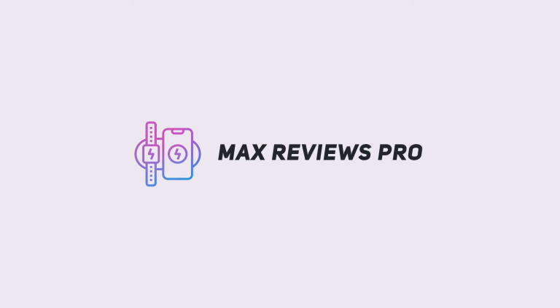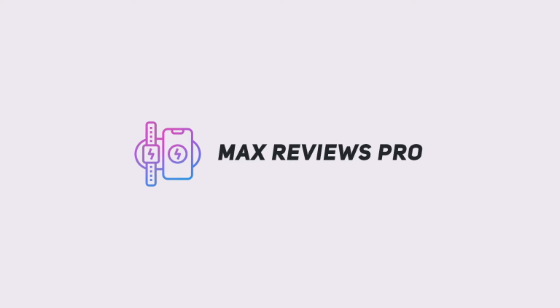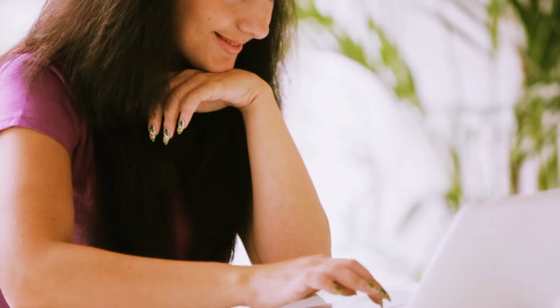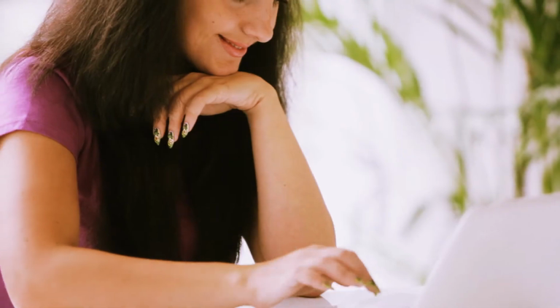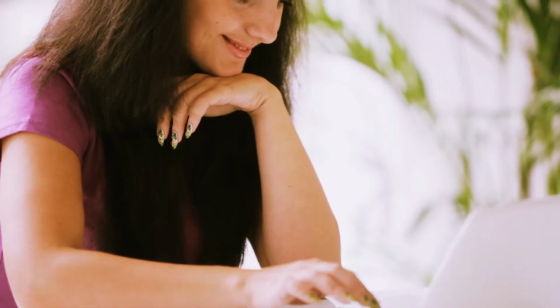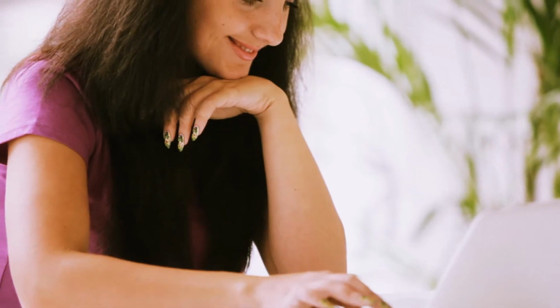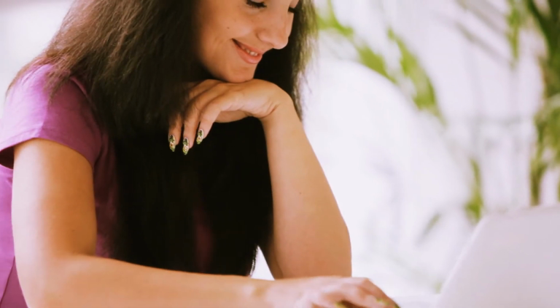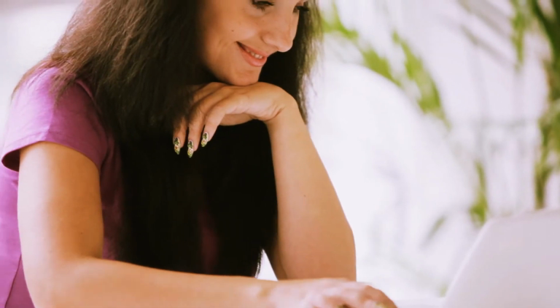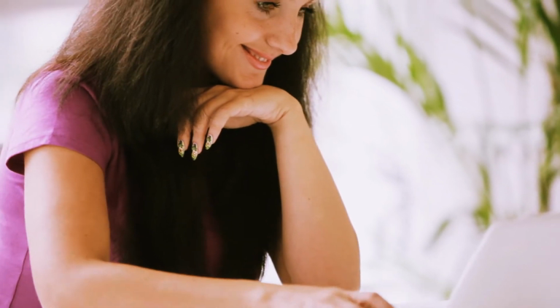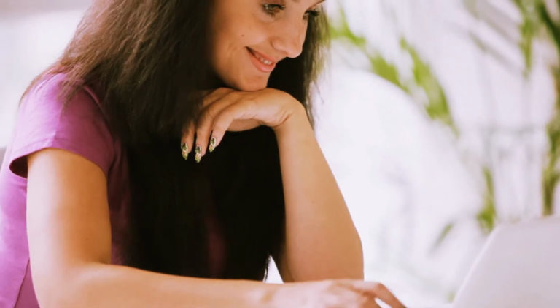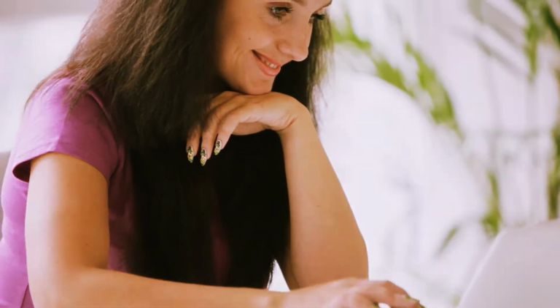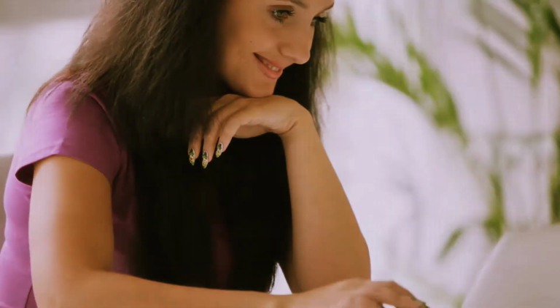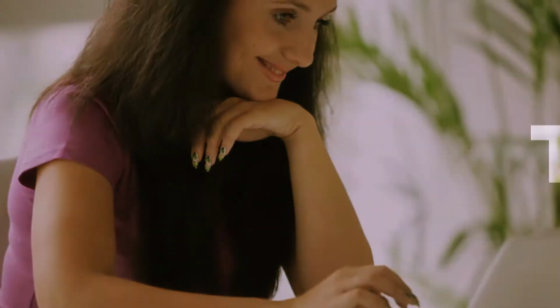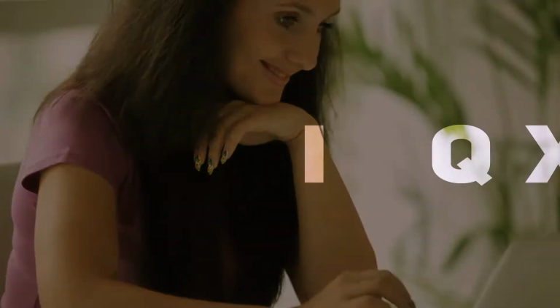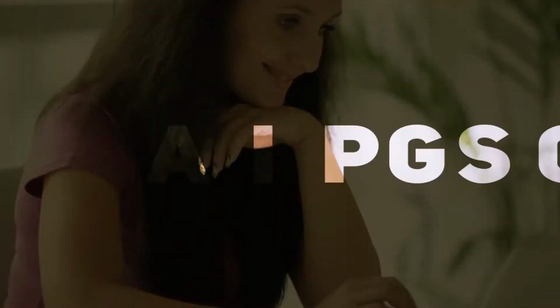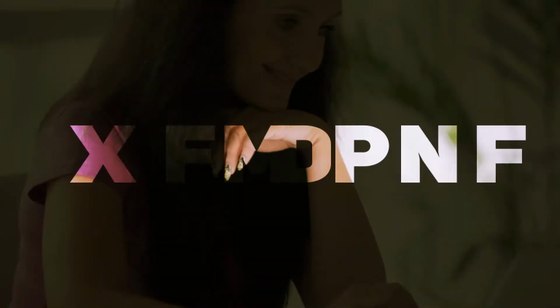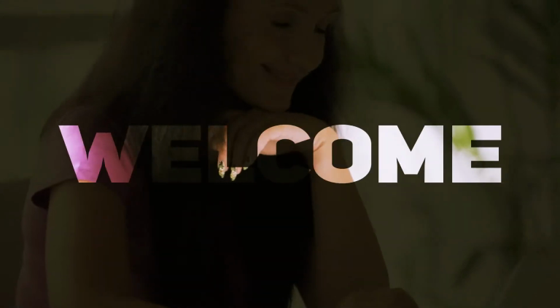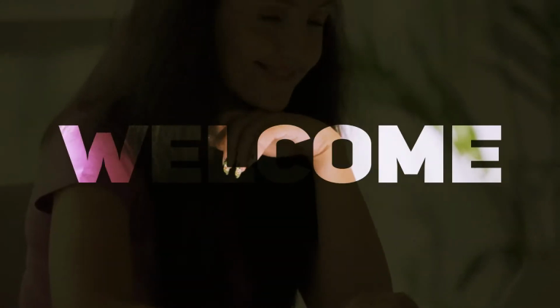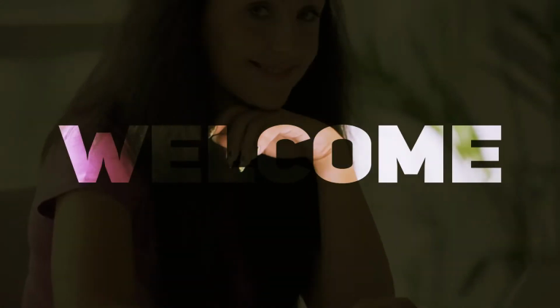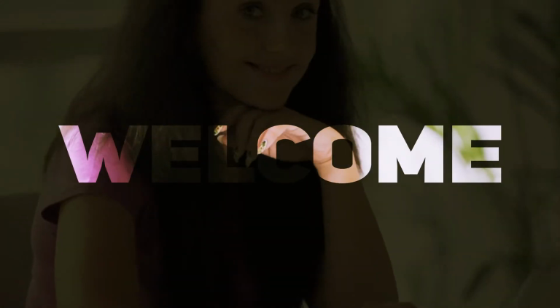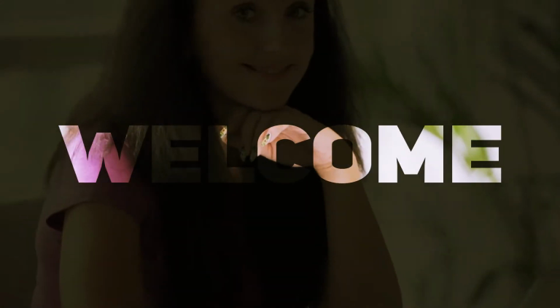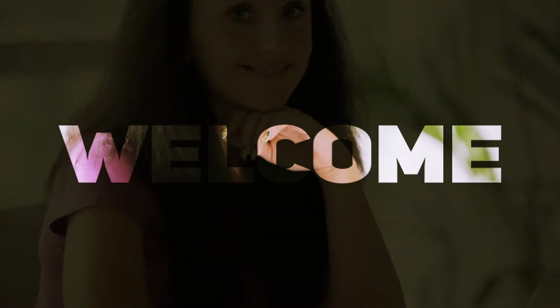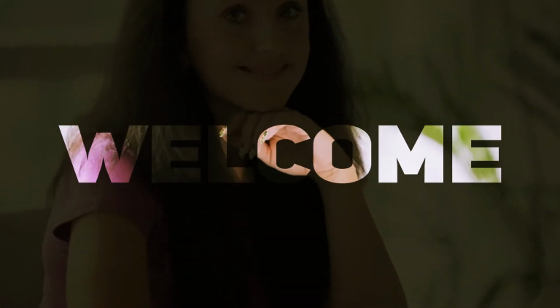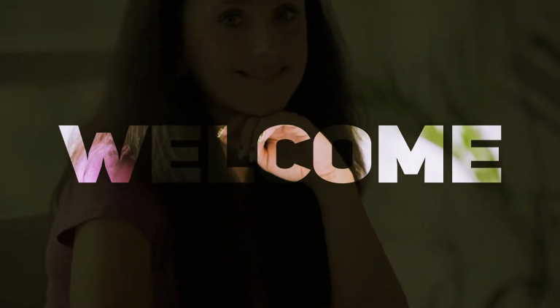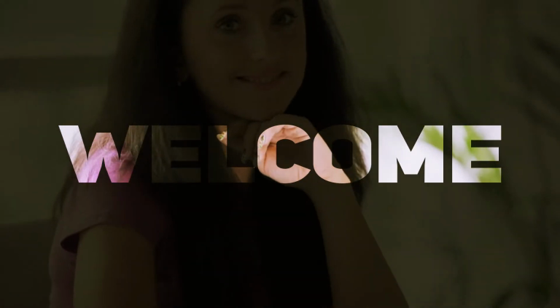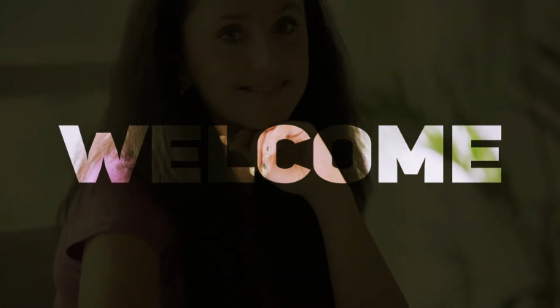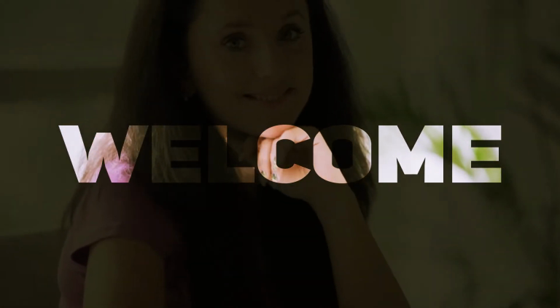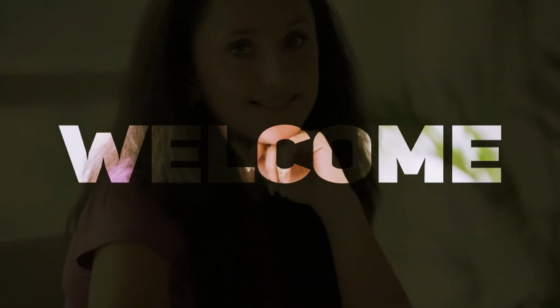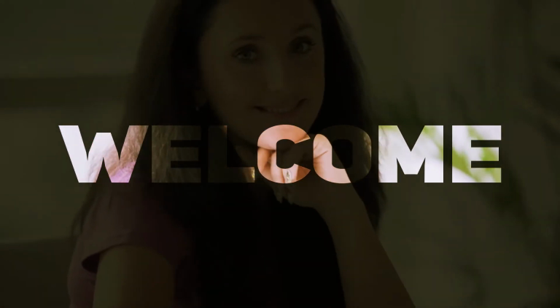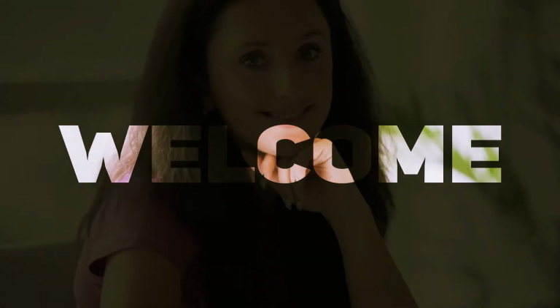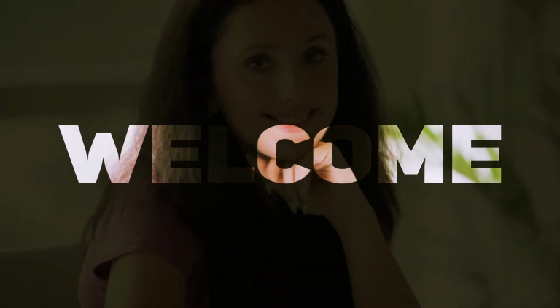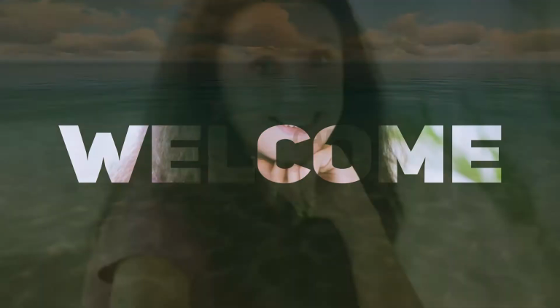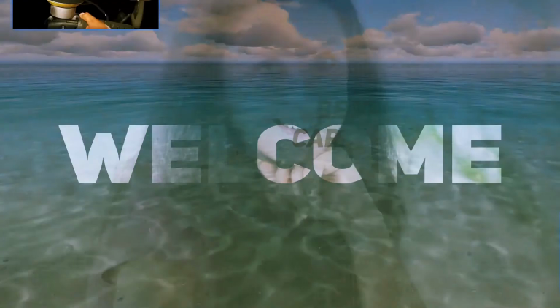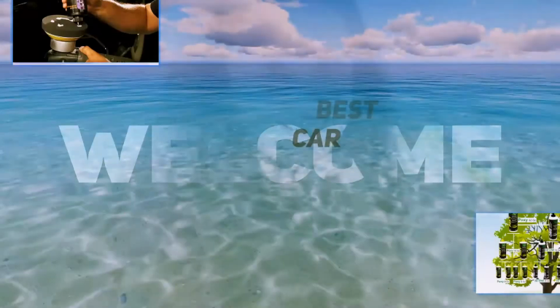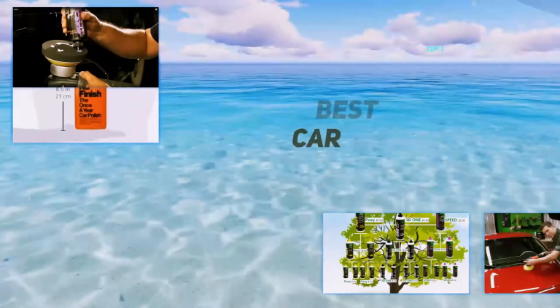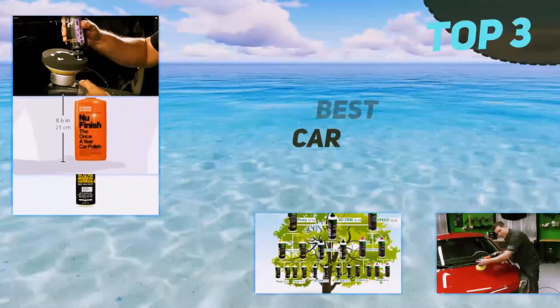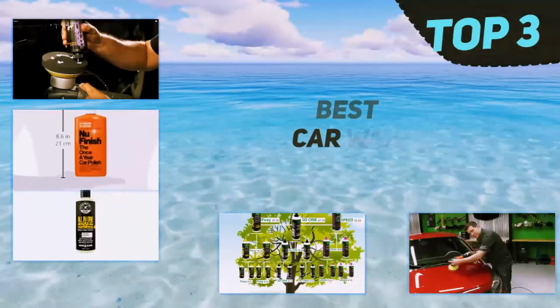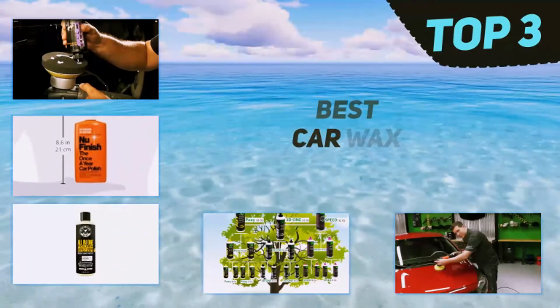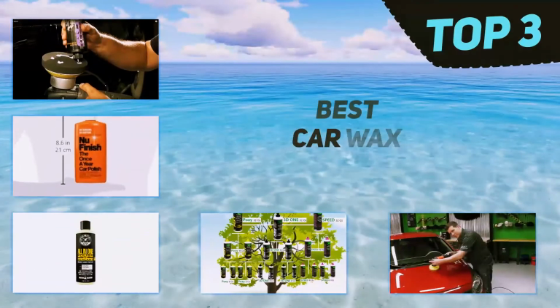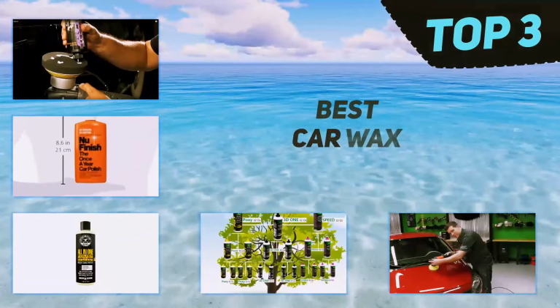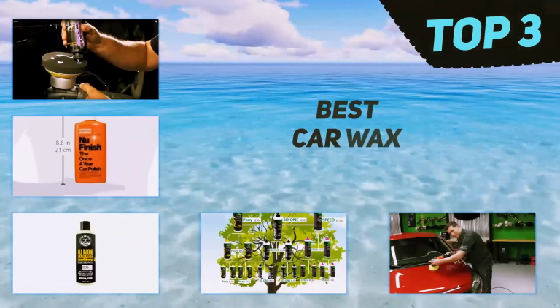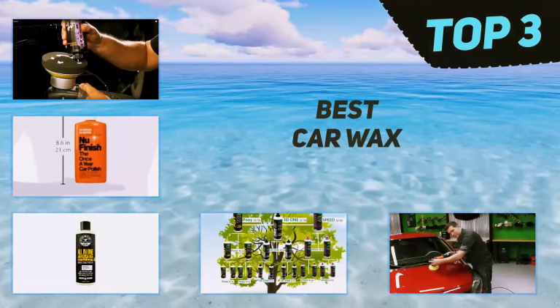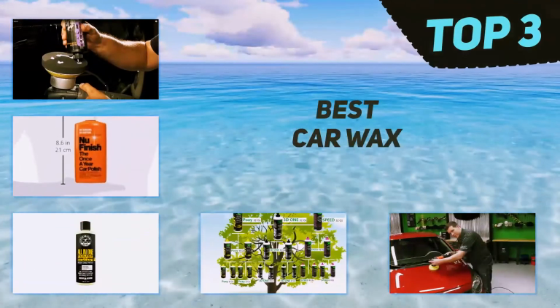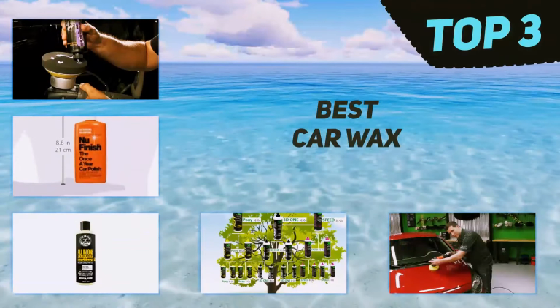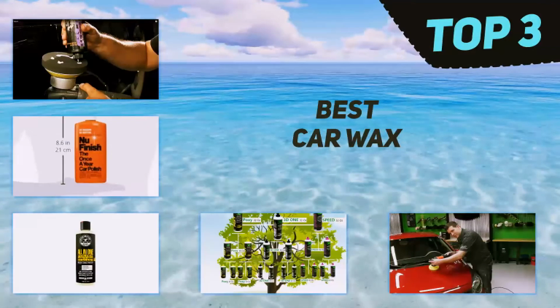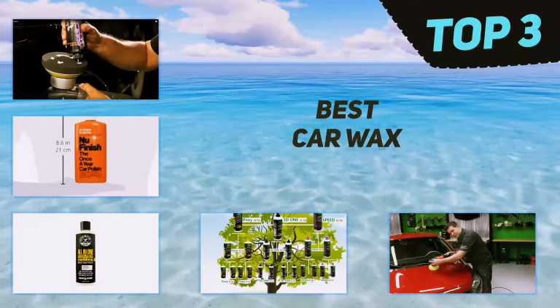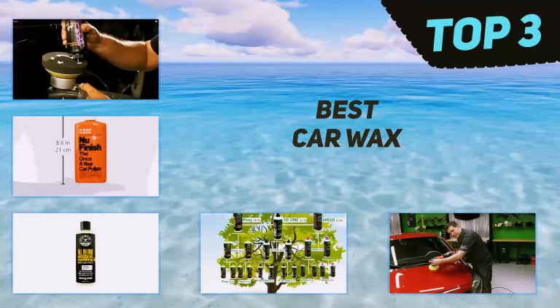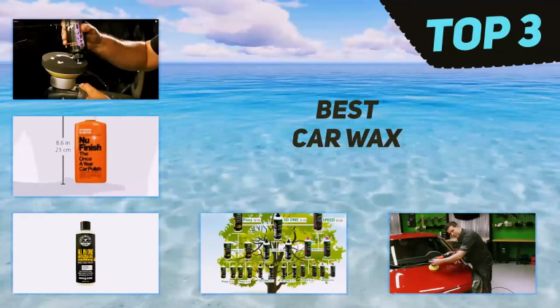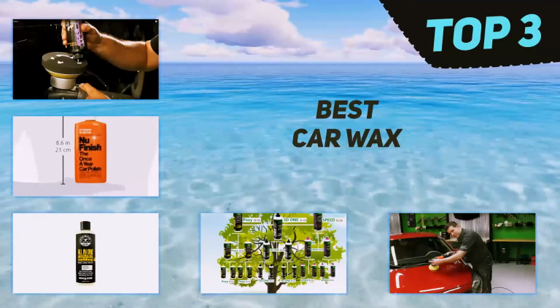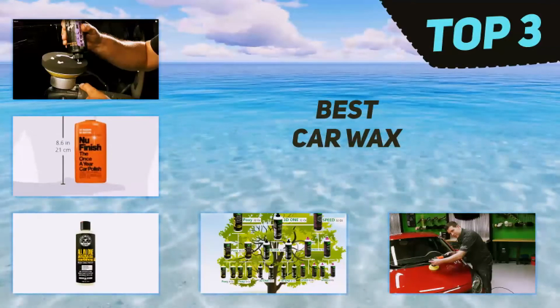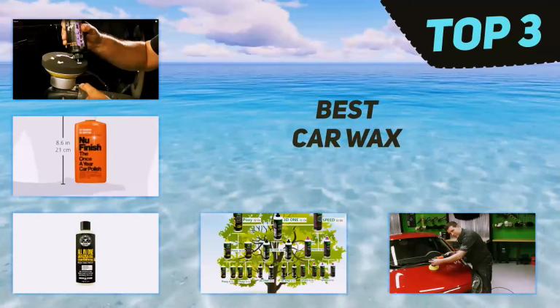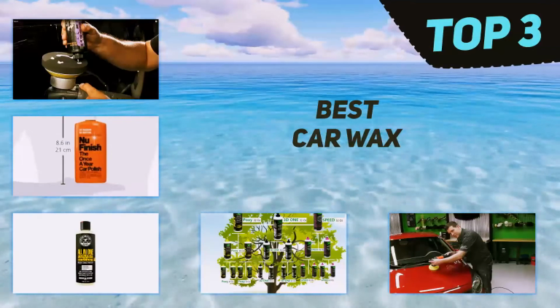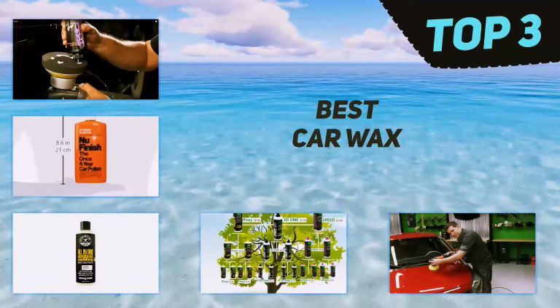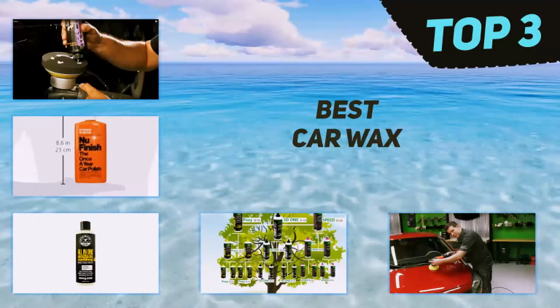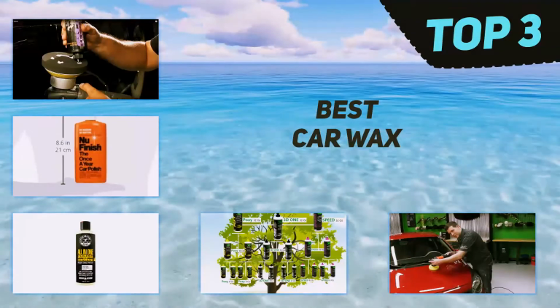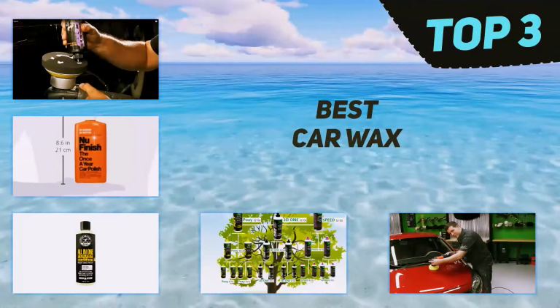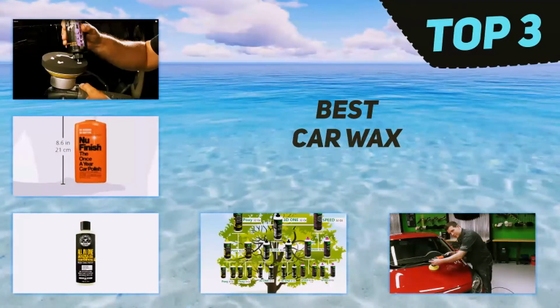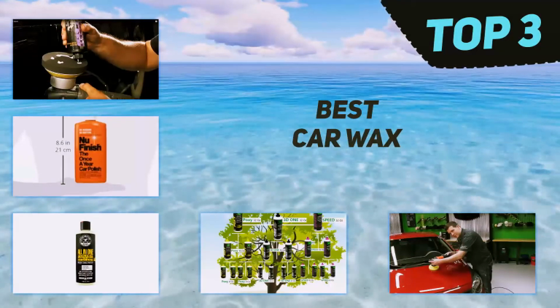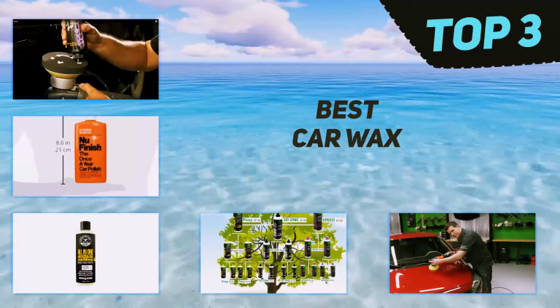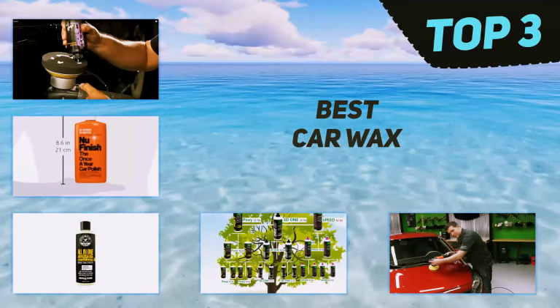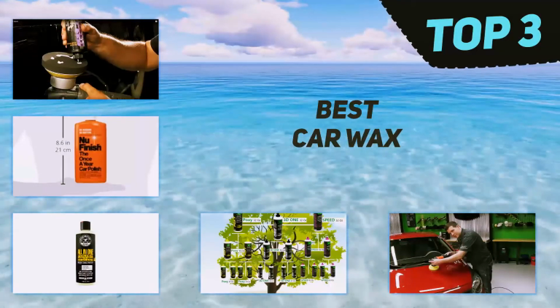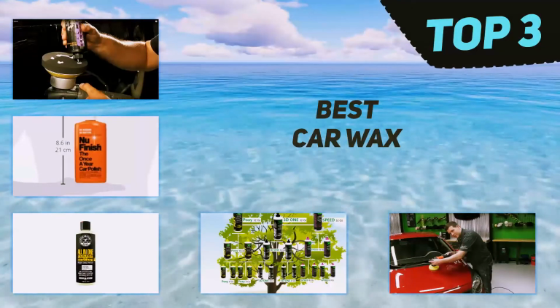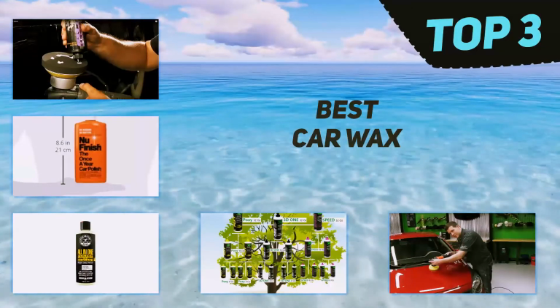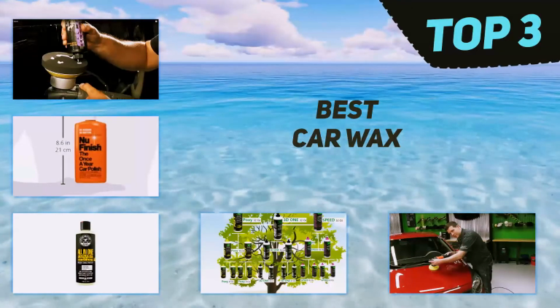Hi guys, welcome back to my channel. In today's video we're gonna check out the top three best car wax.